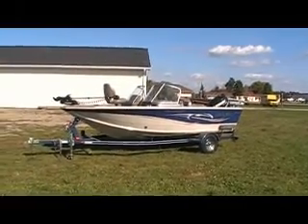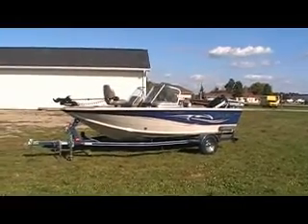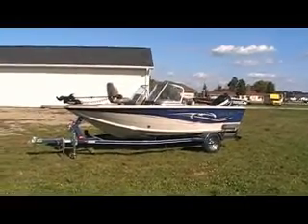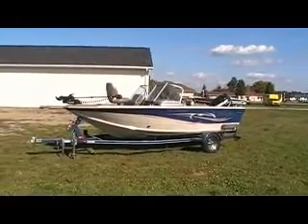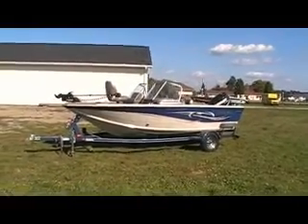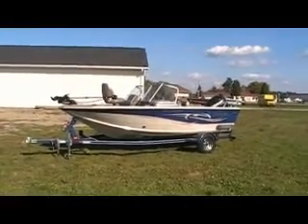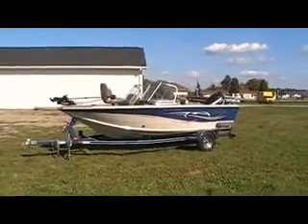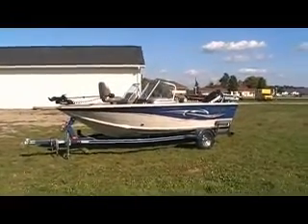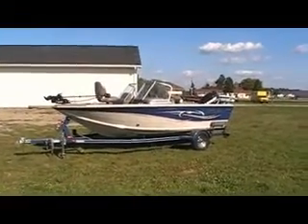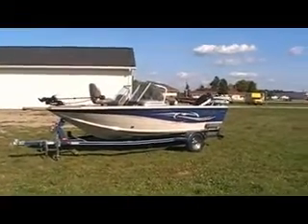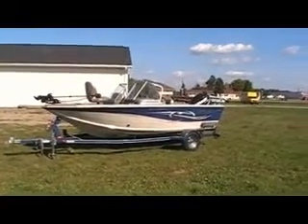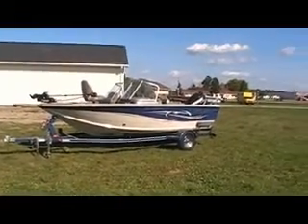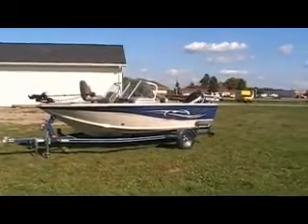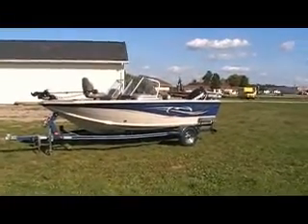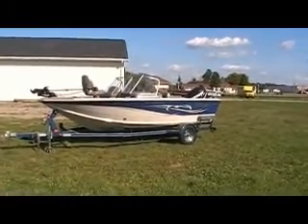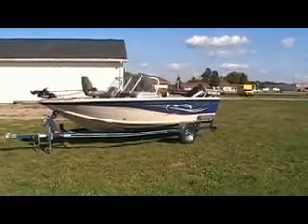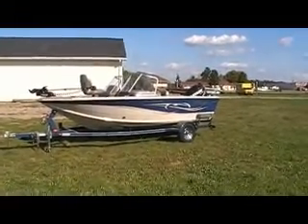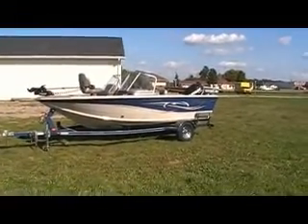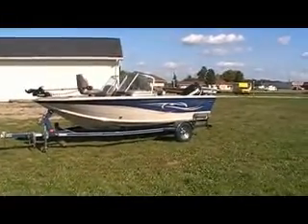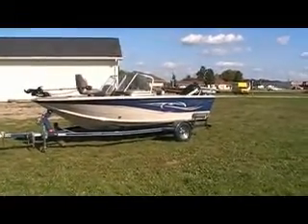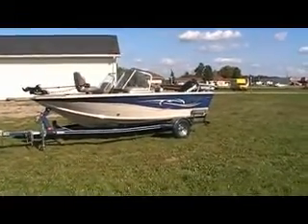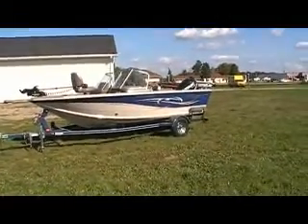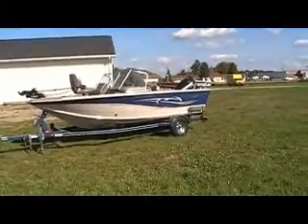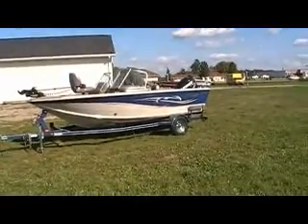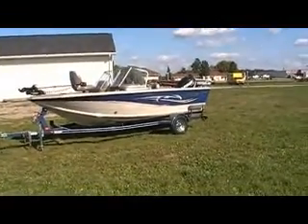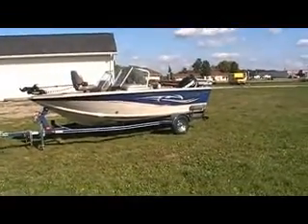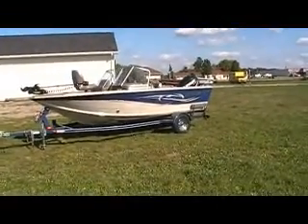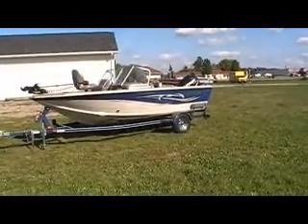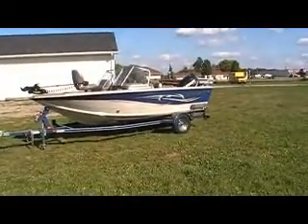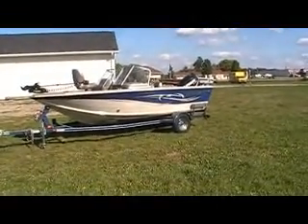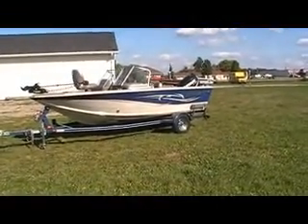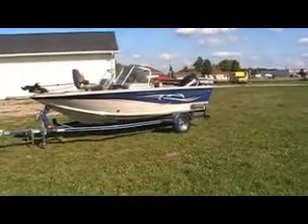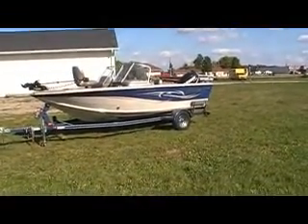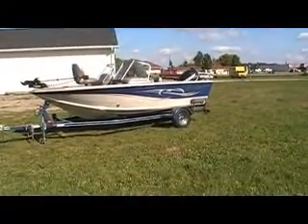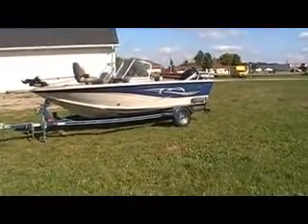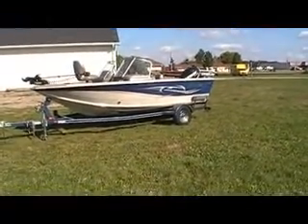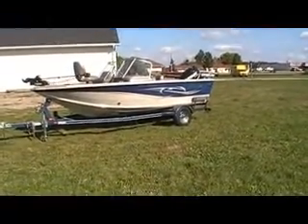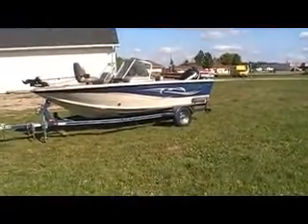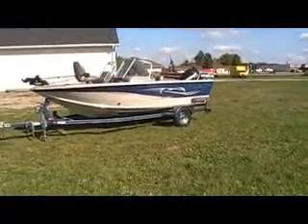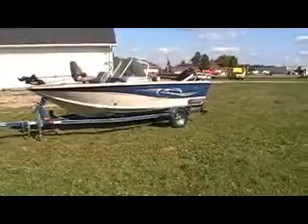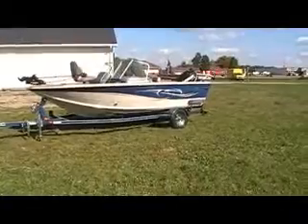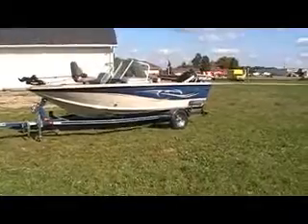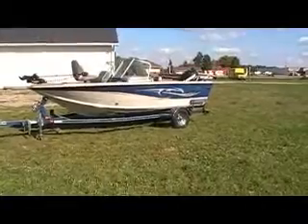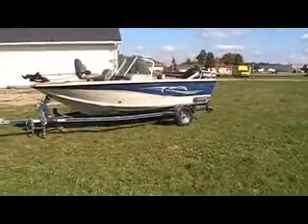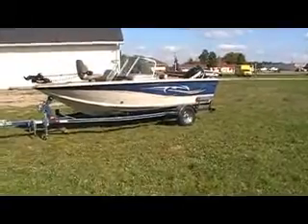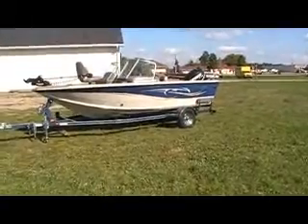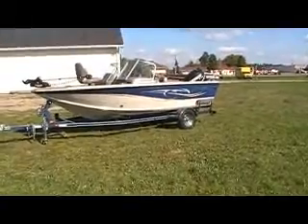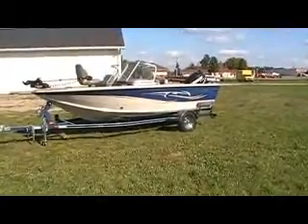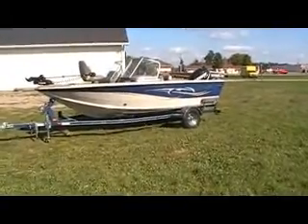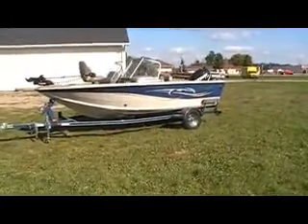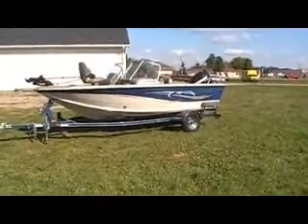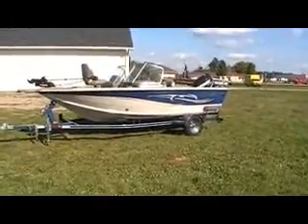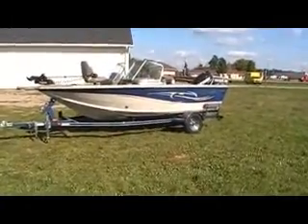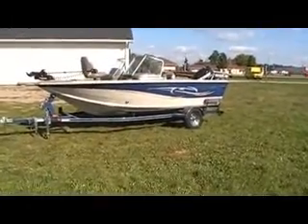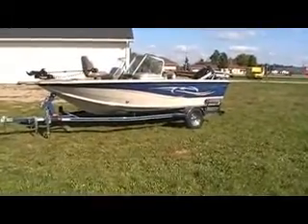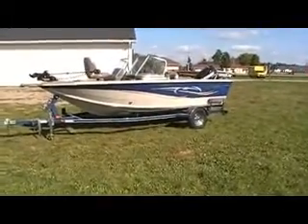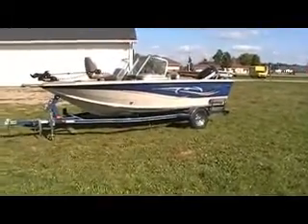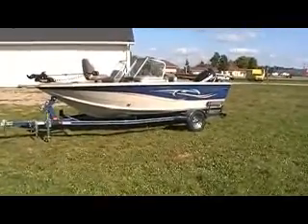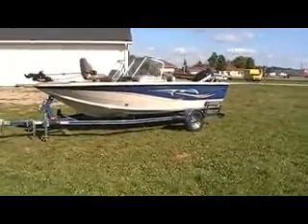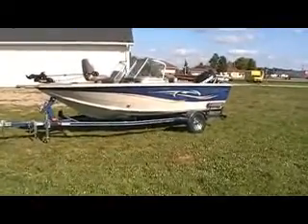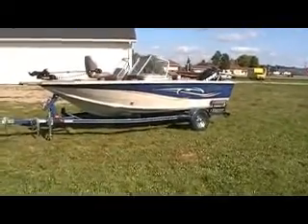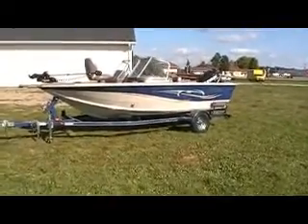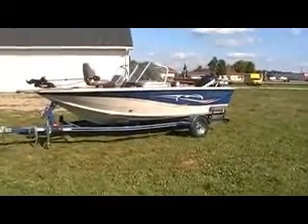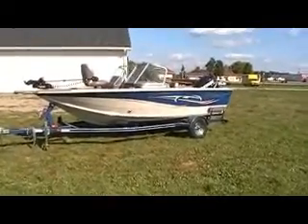We're here at B-Sports and I'm going to show you a 1700 Adventure Sylvan. This is a real nice fishing boat.